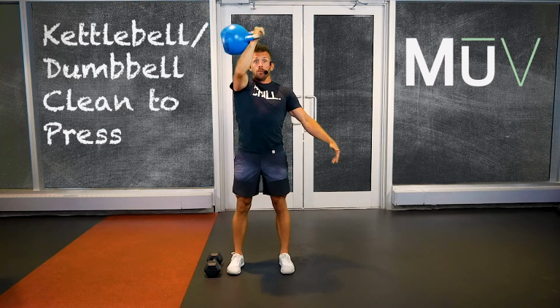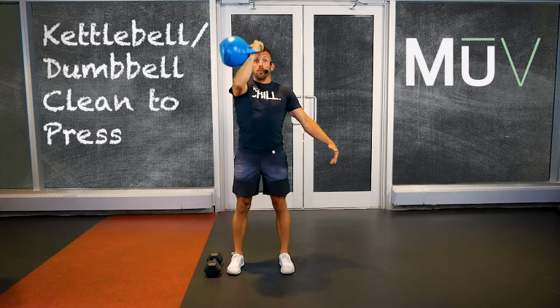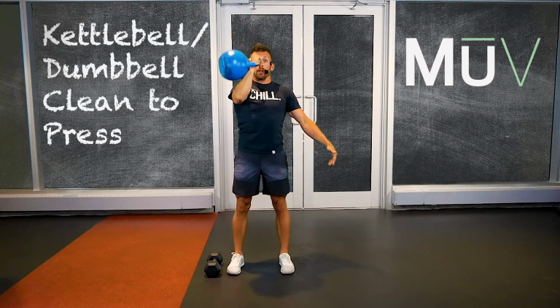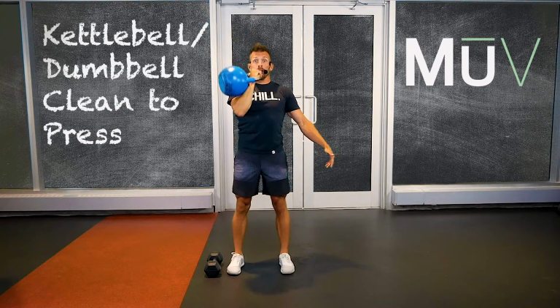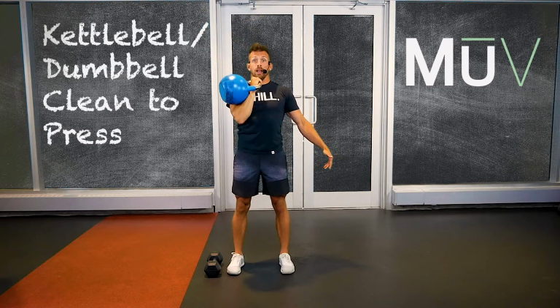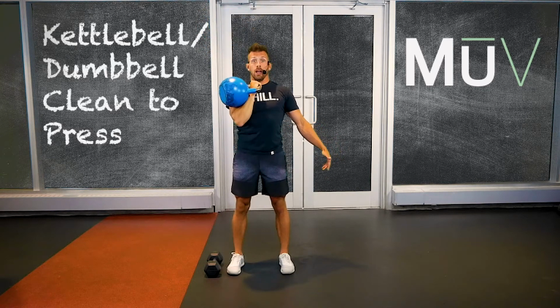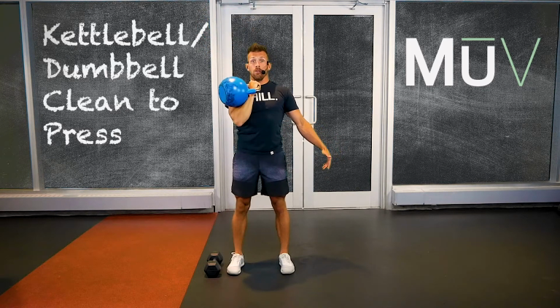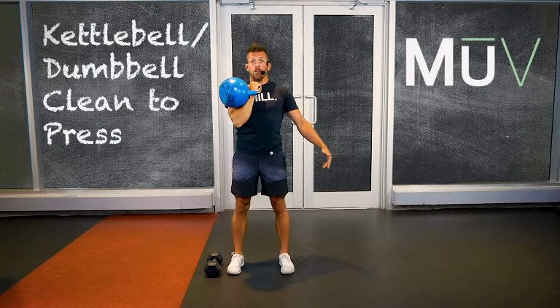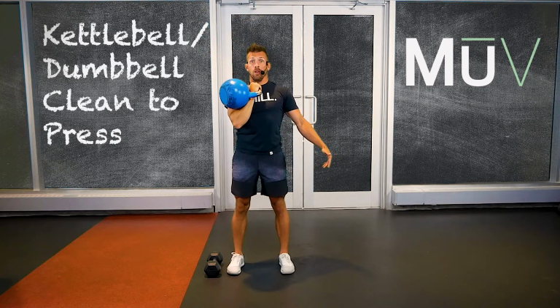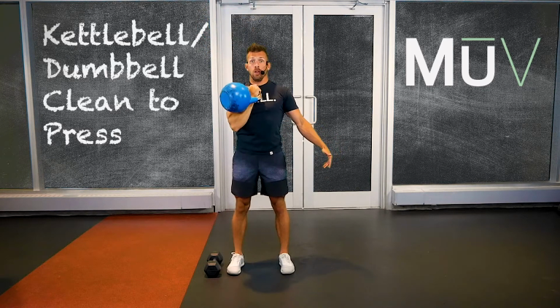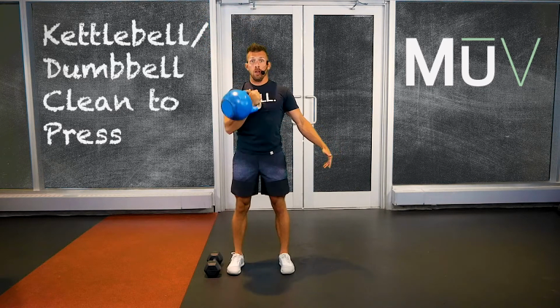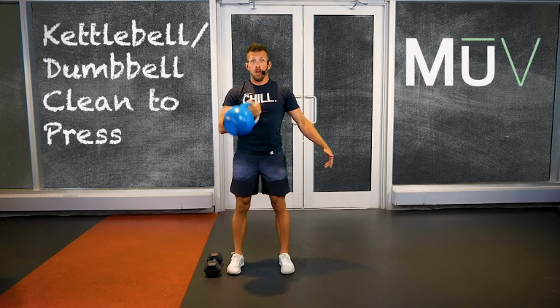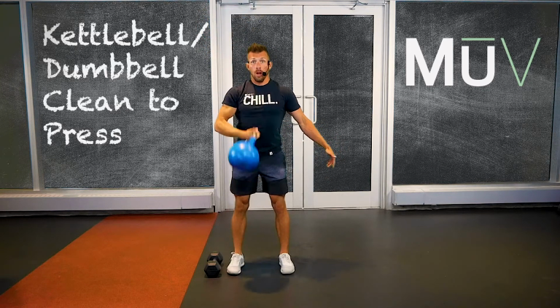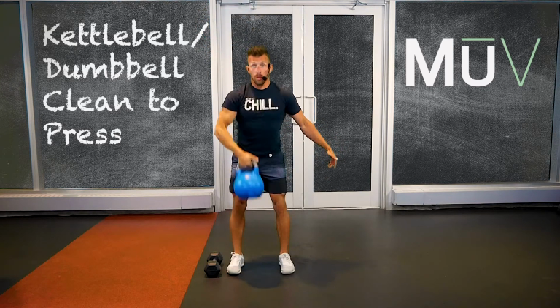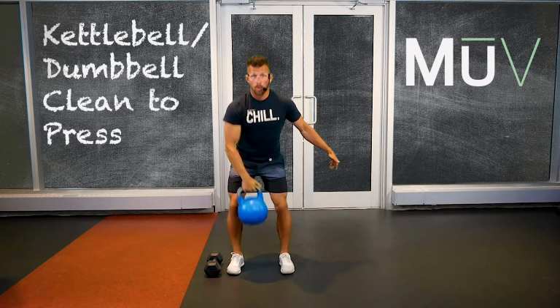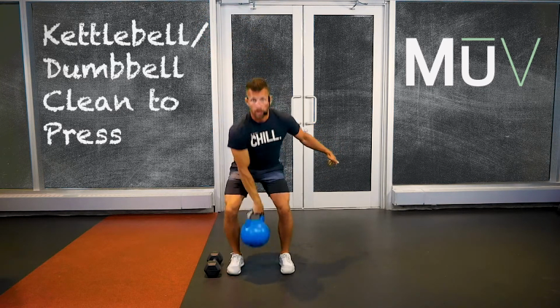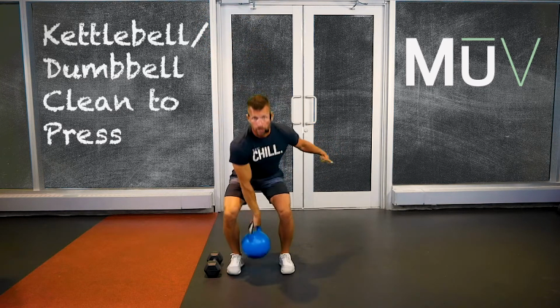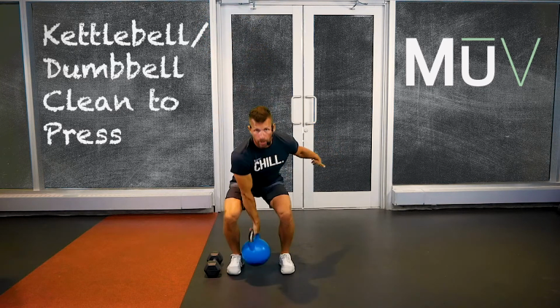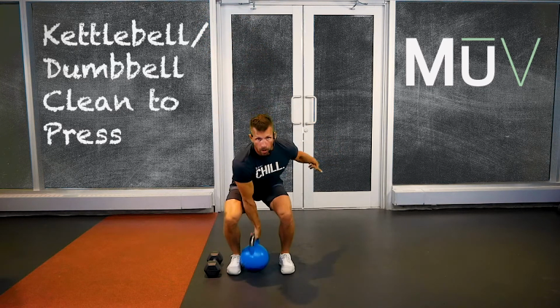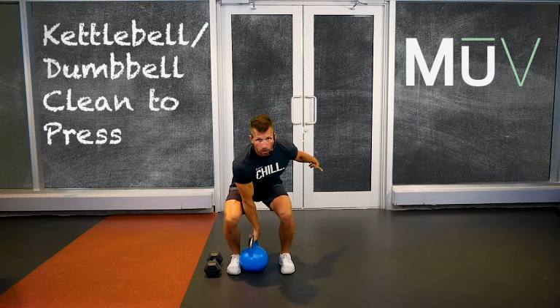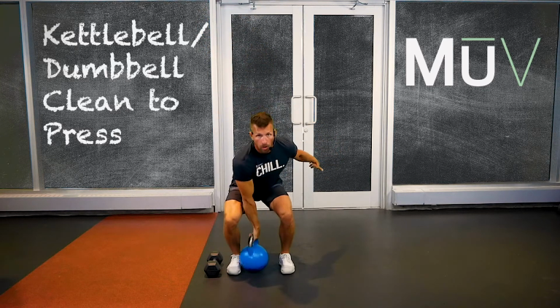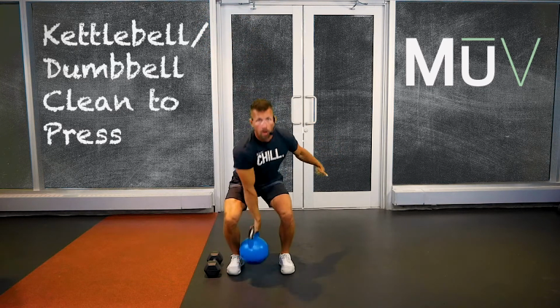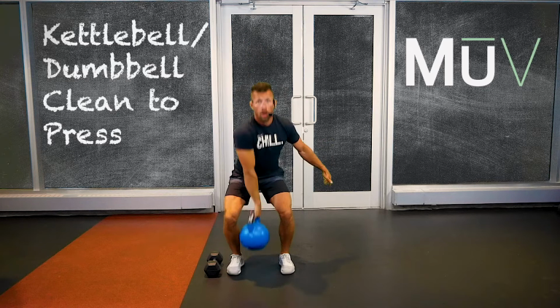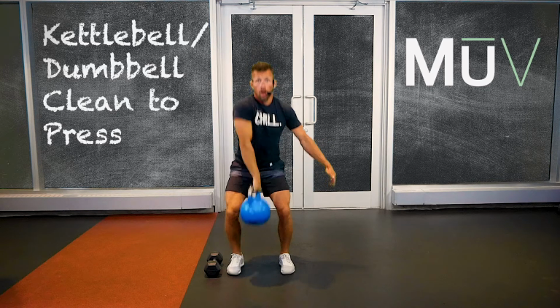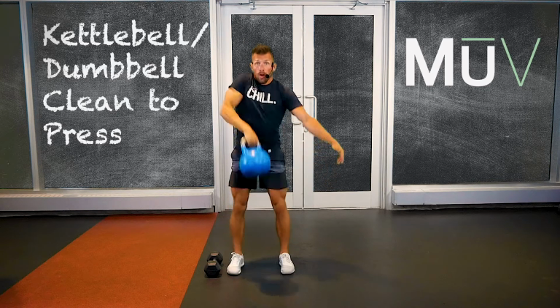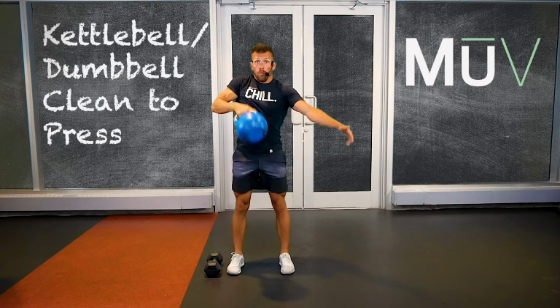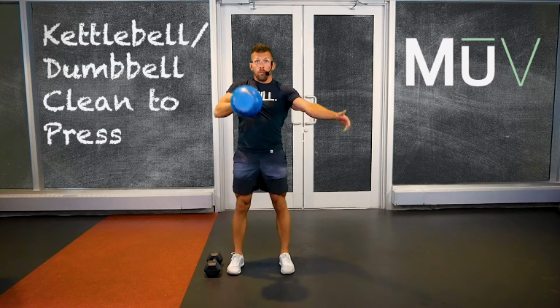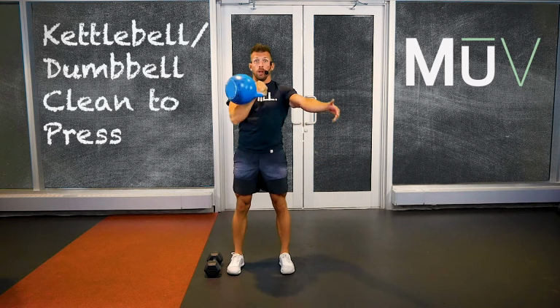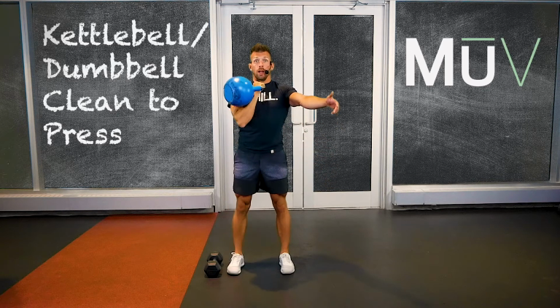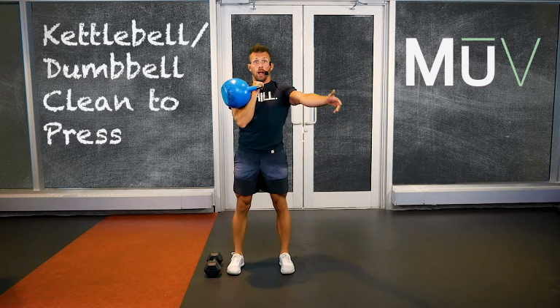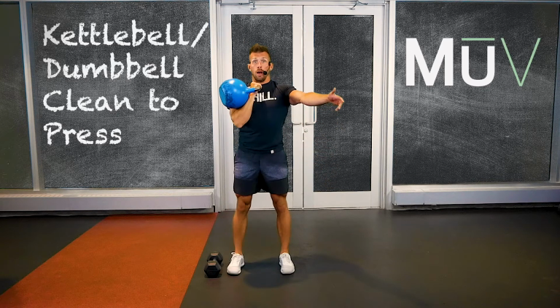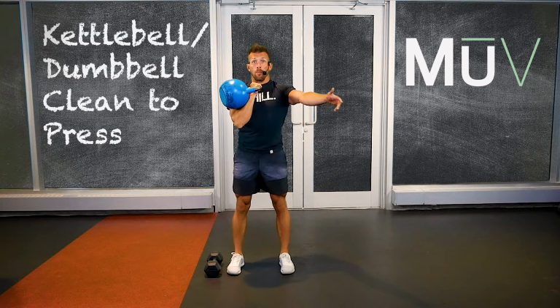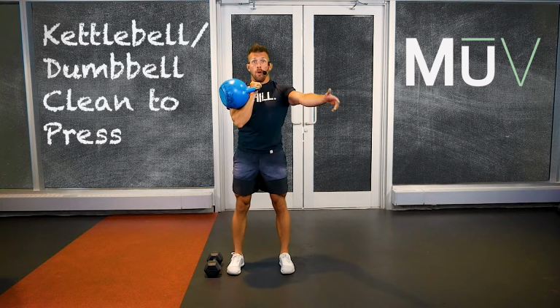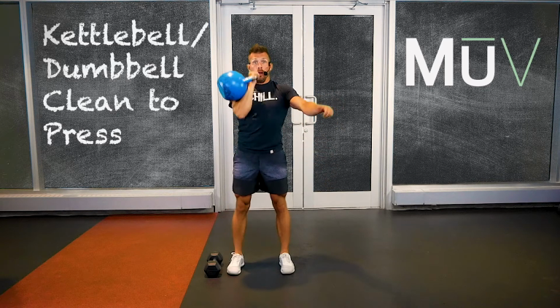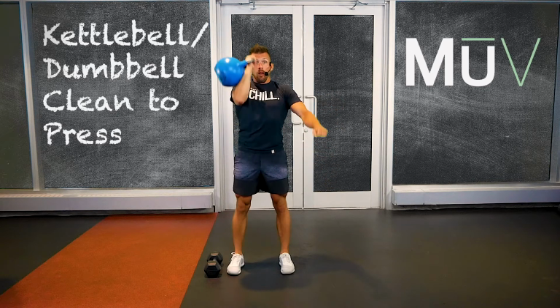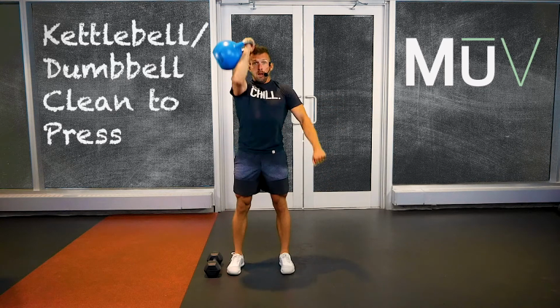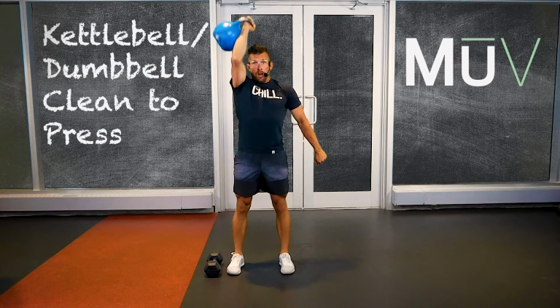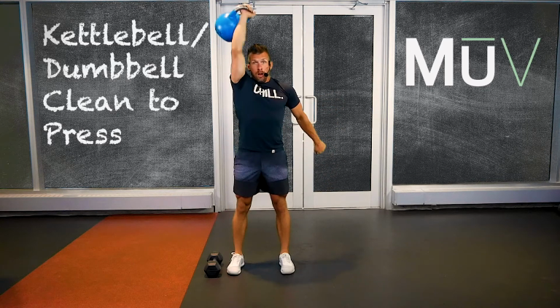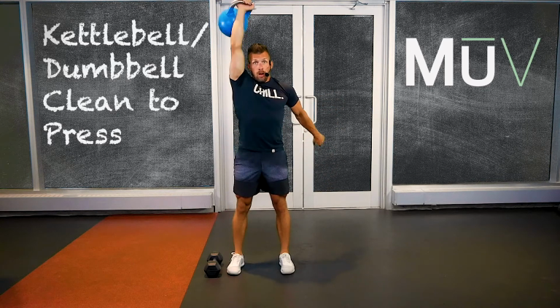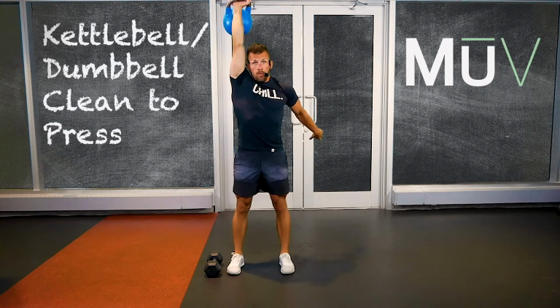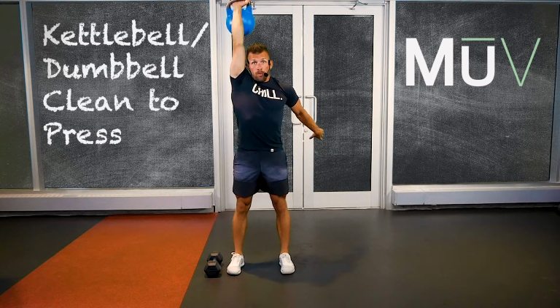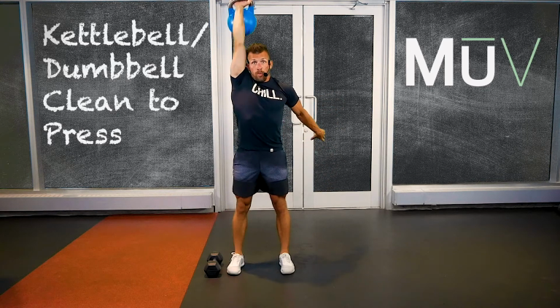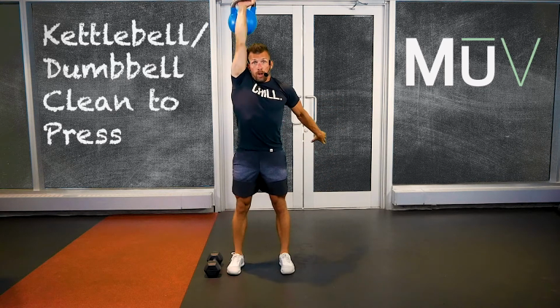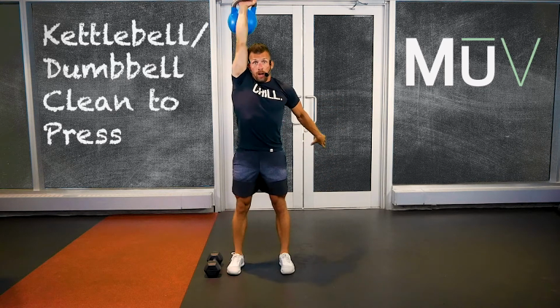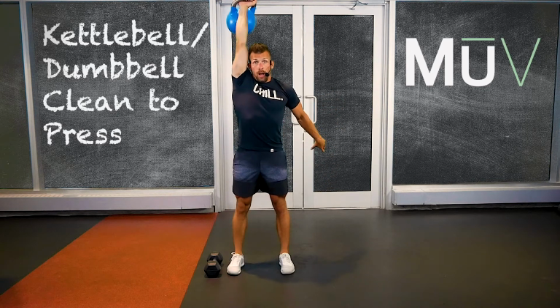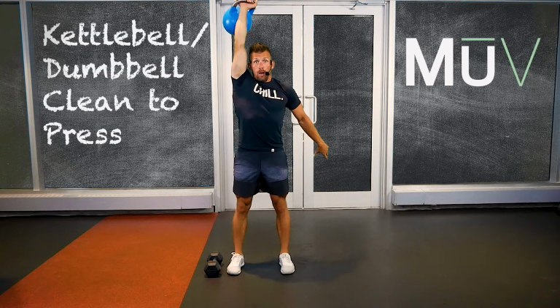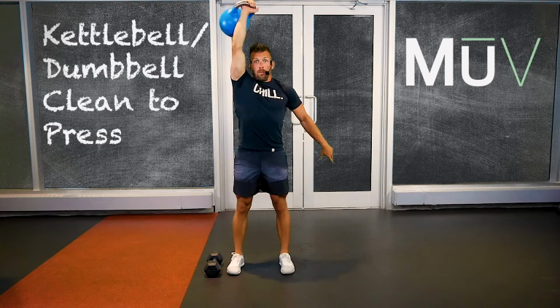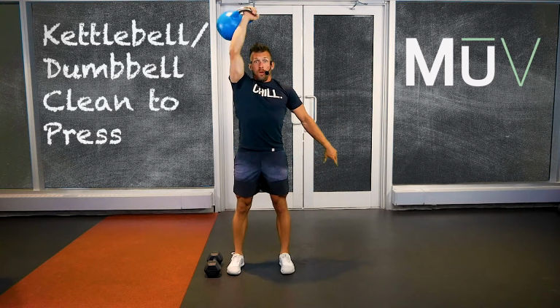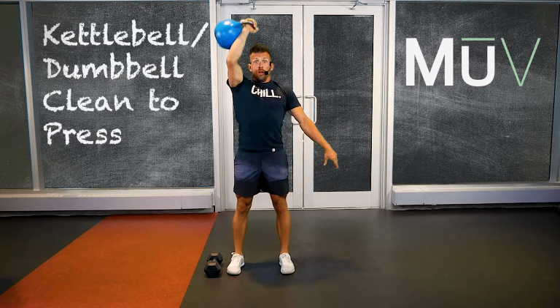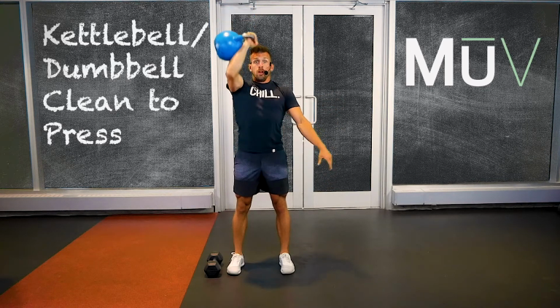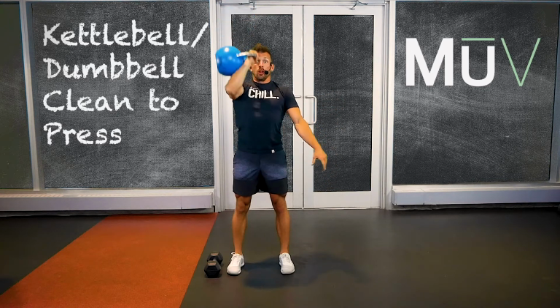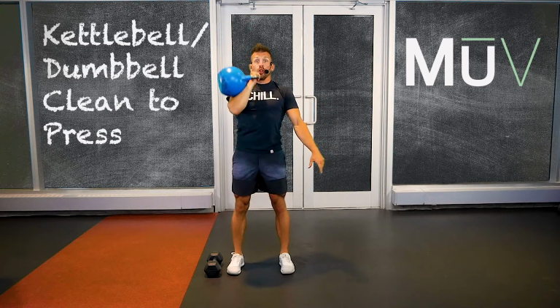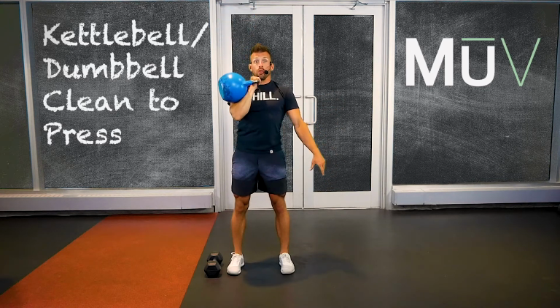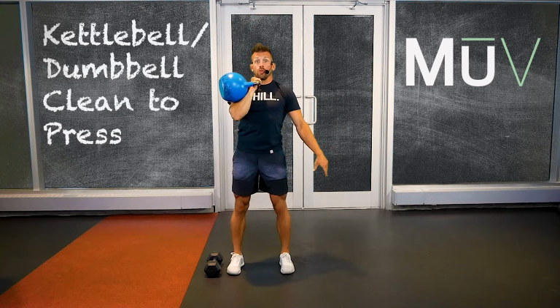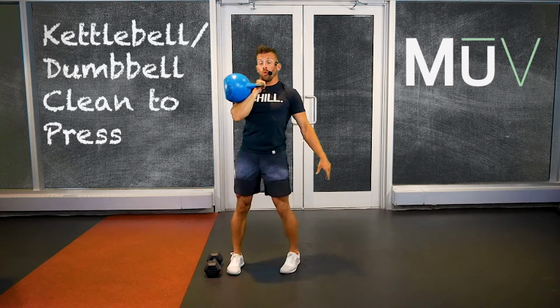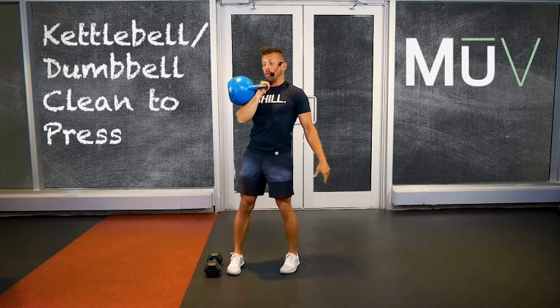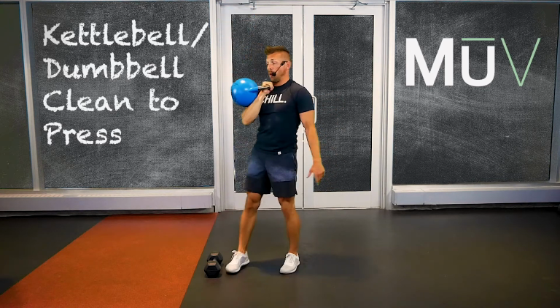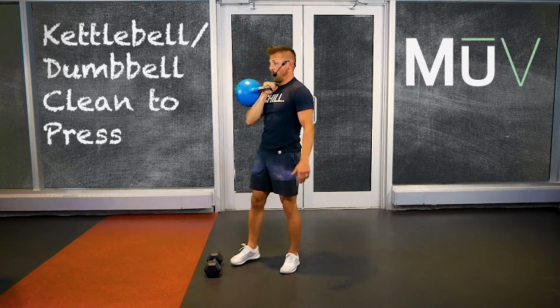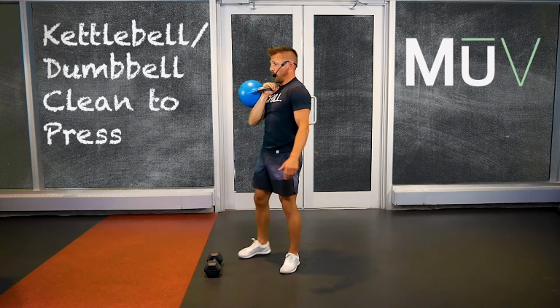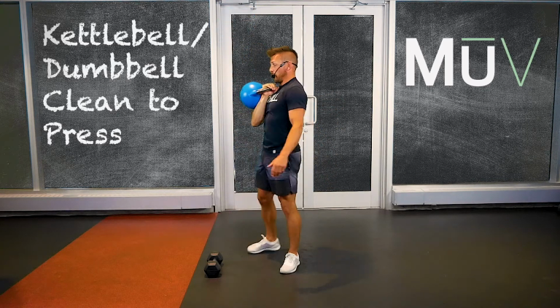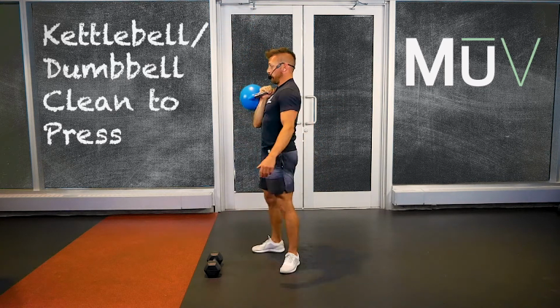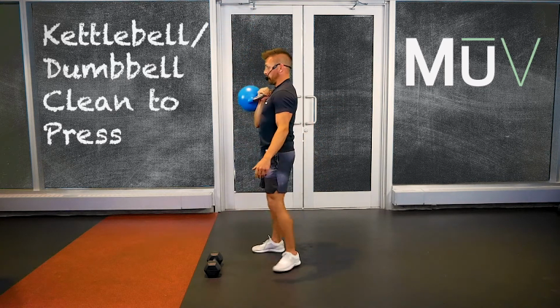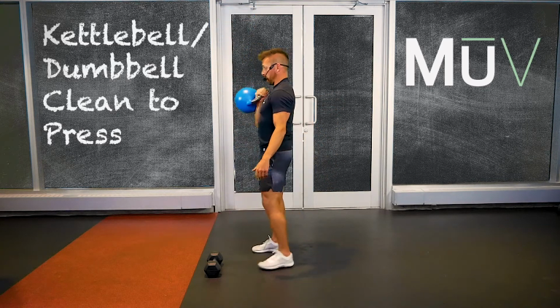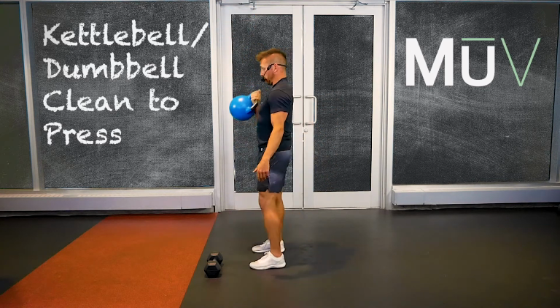Bring it down, bring it up, and control that body position.